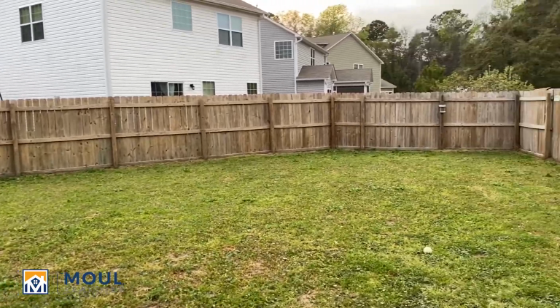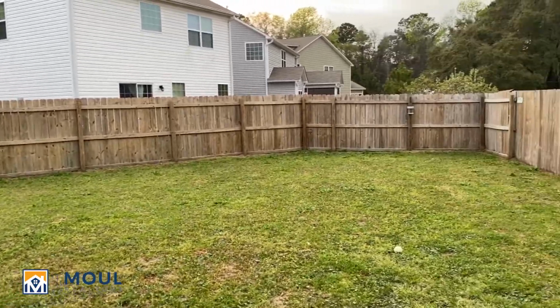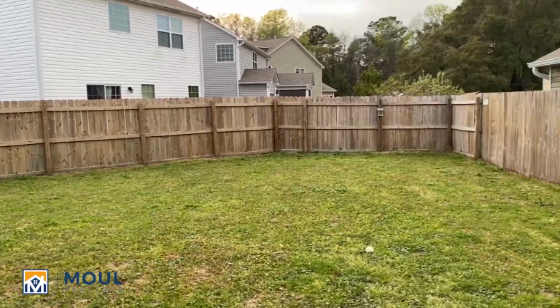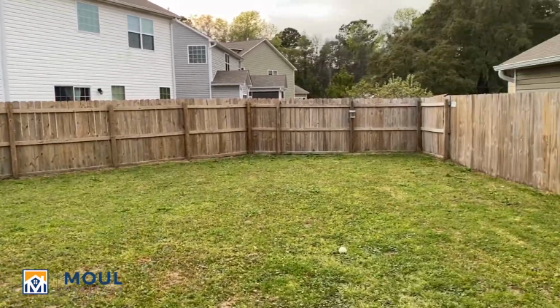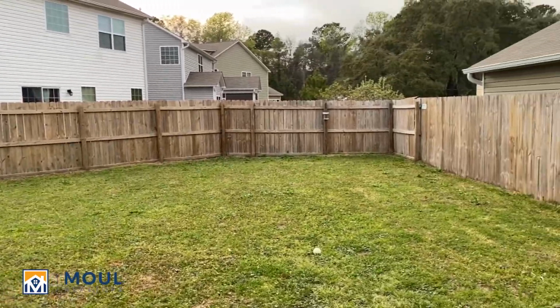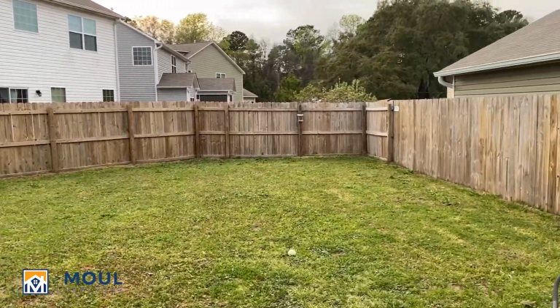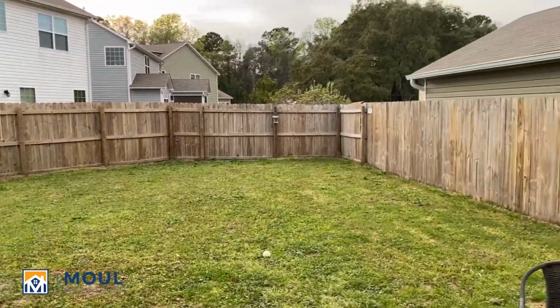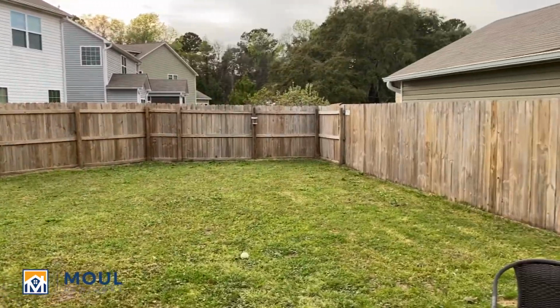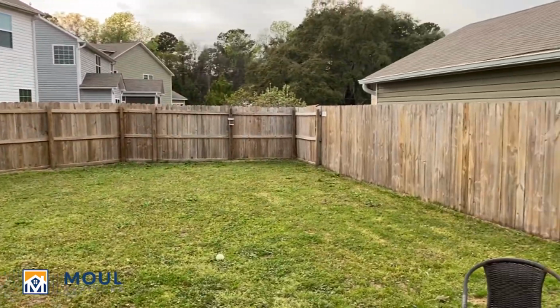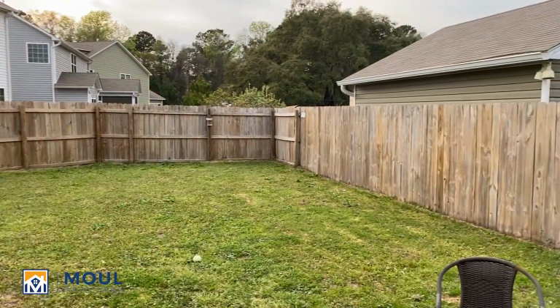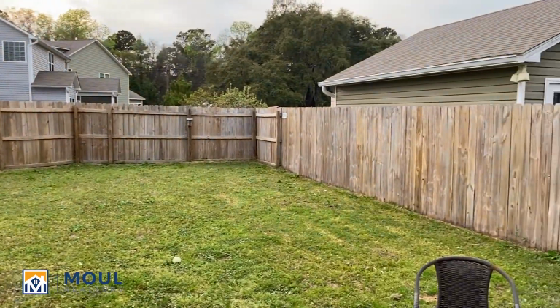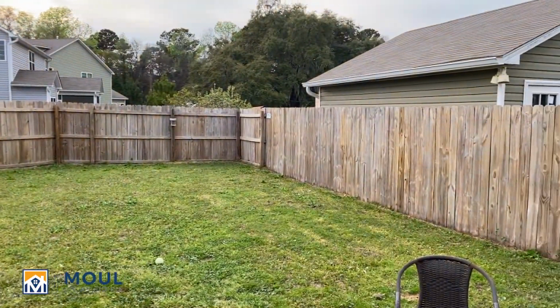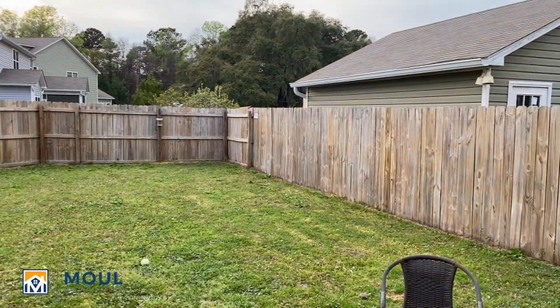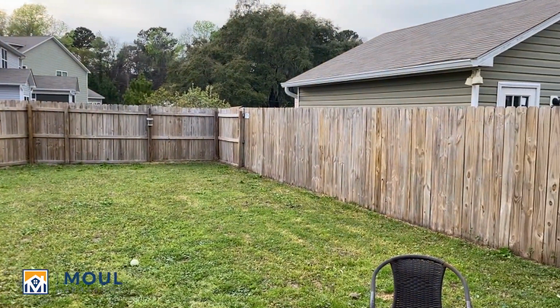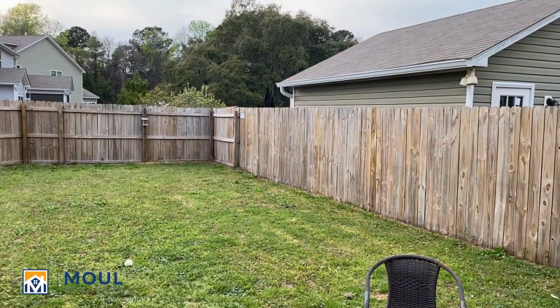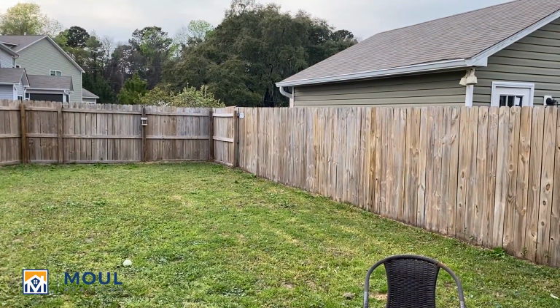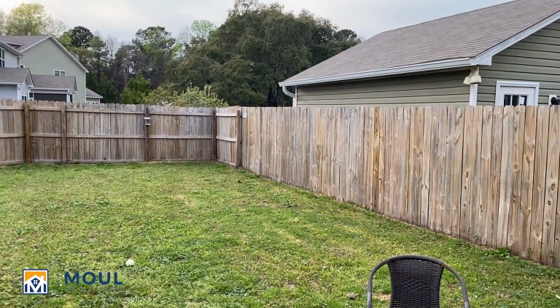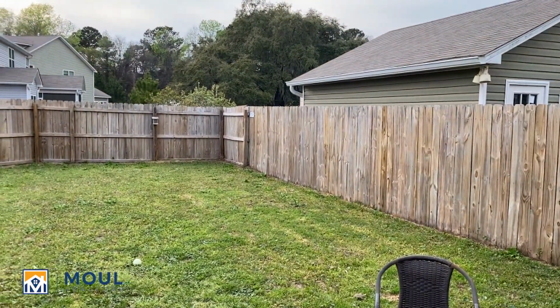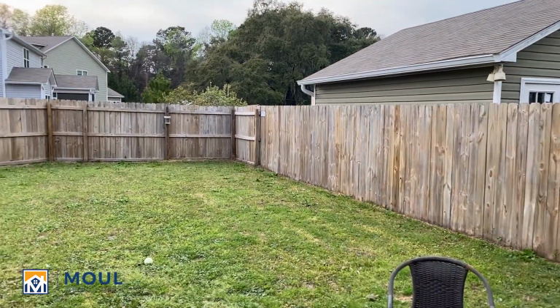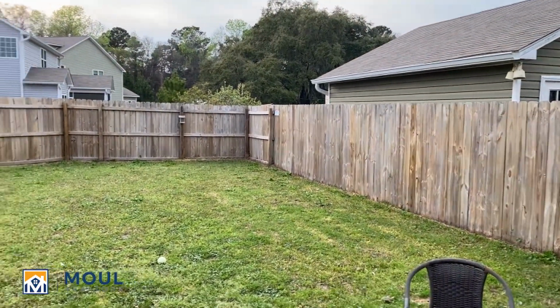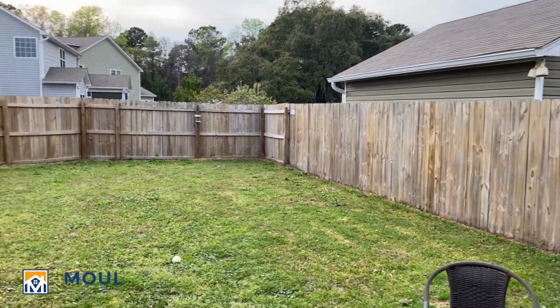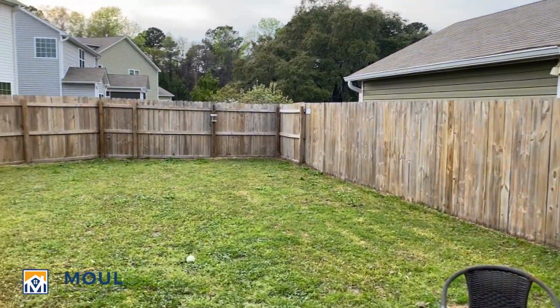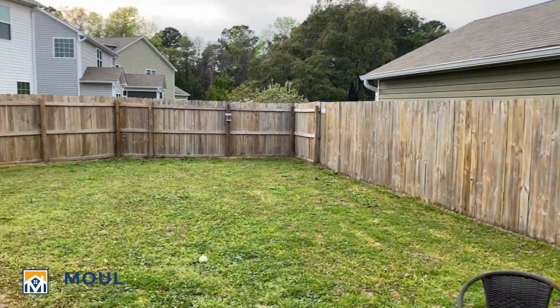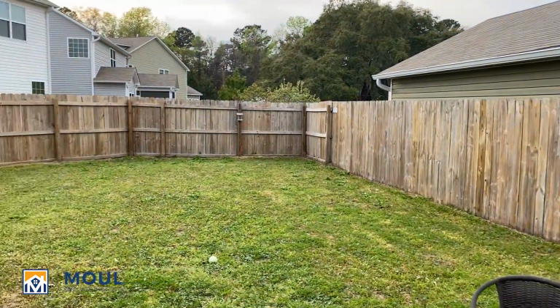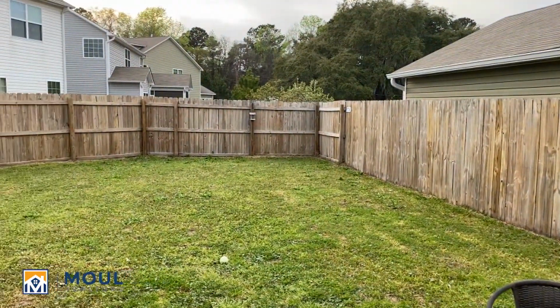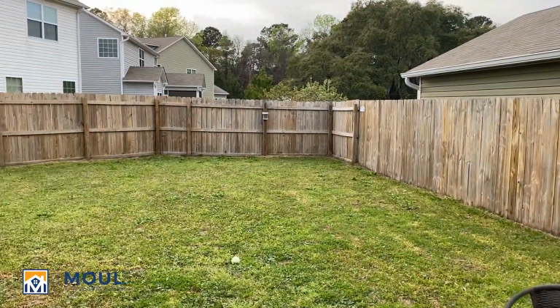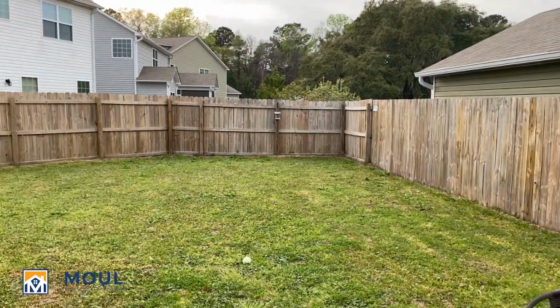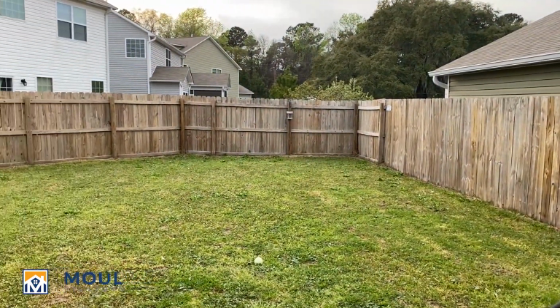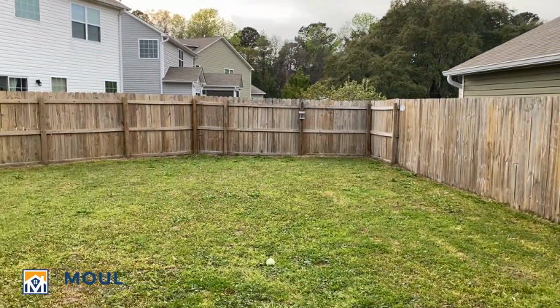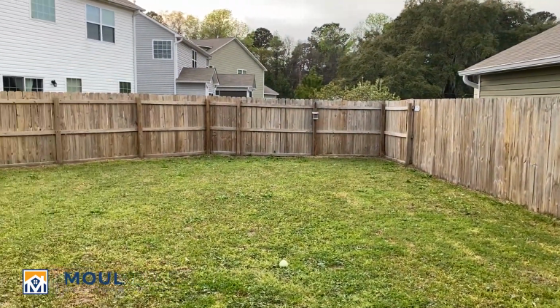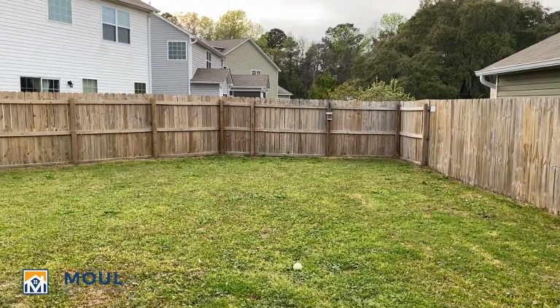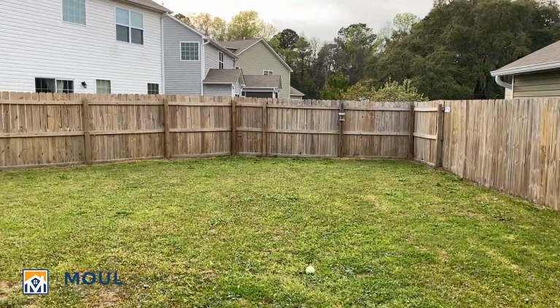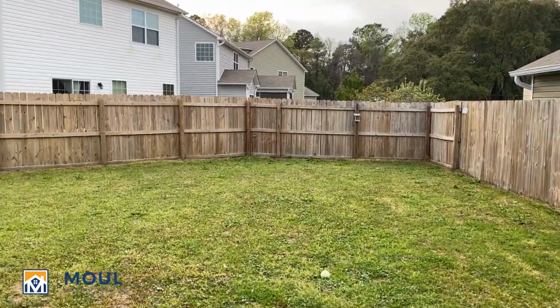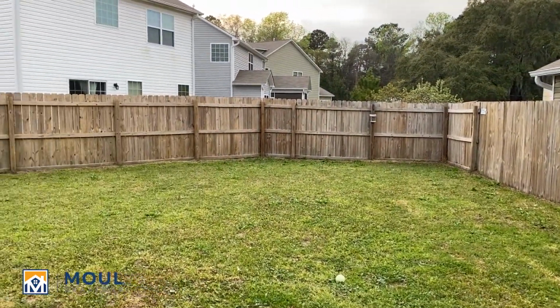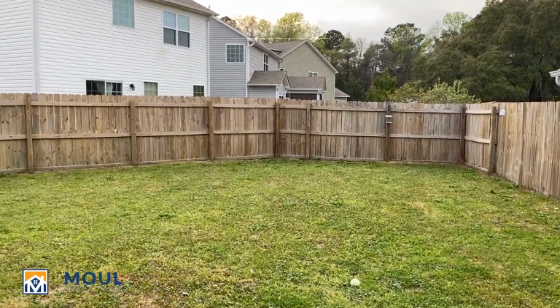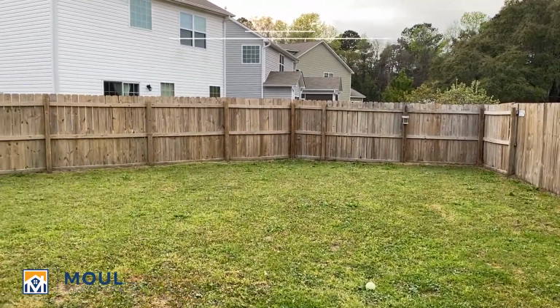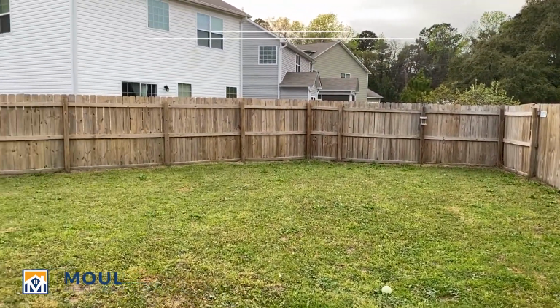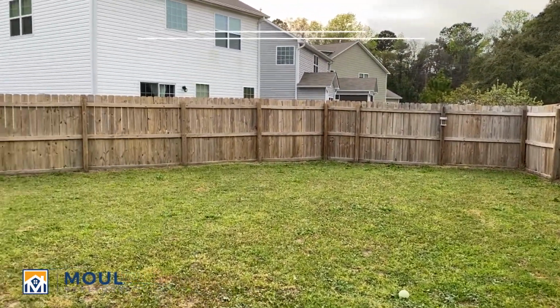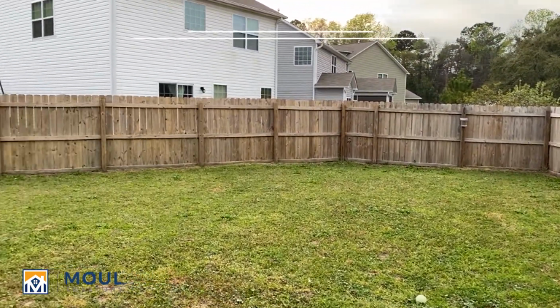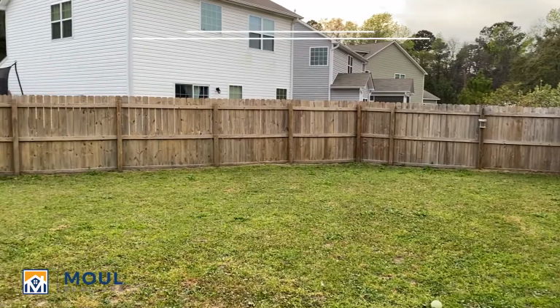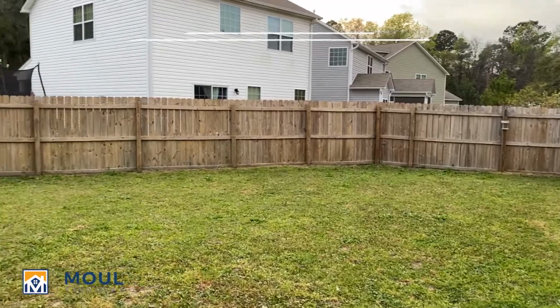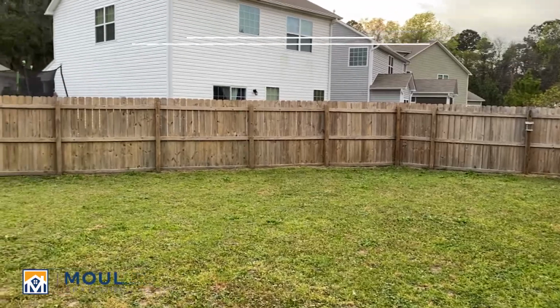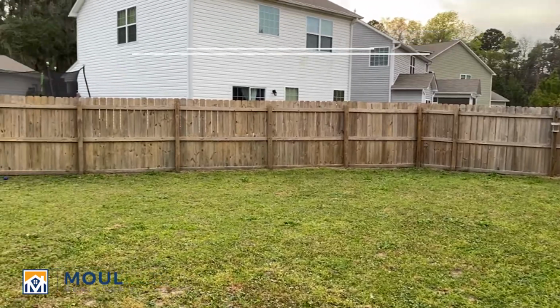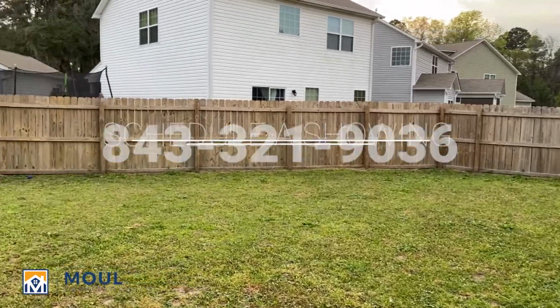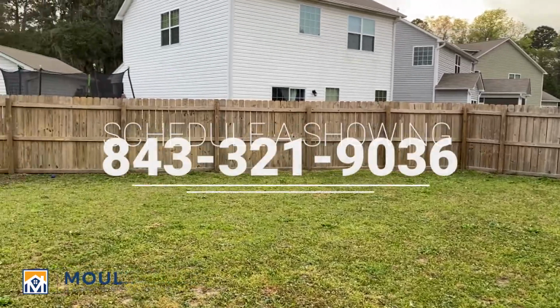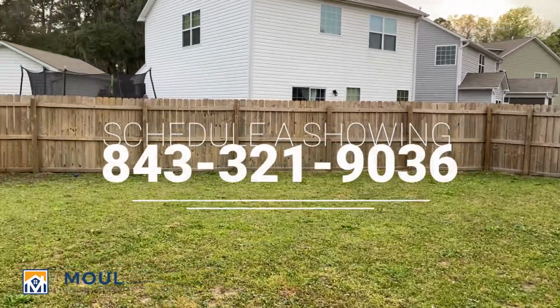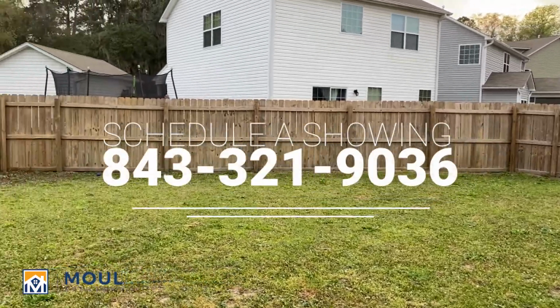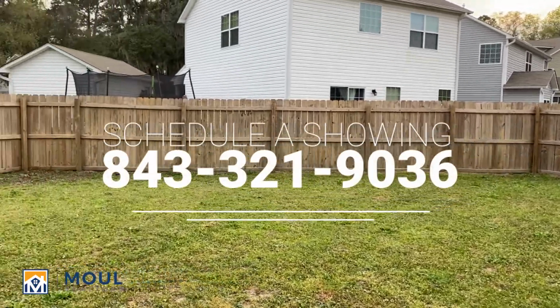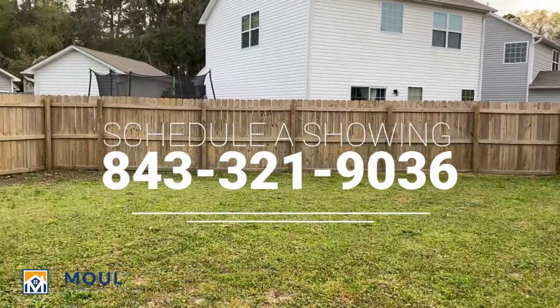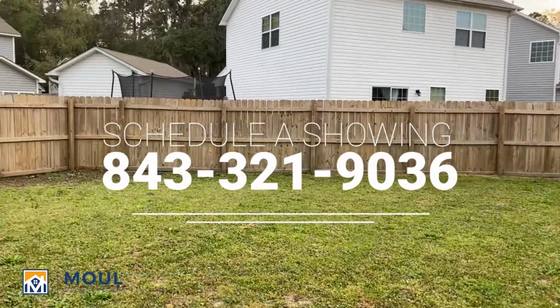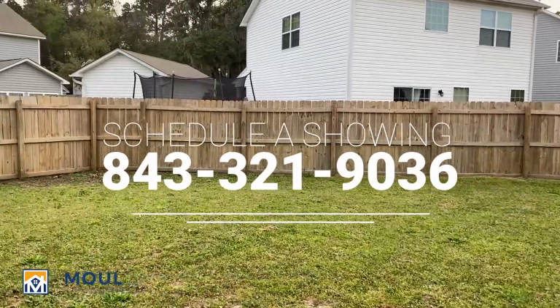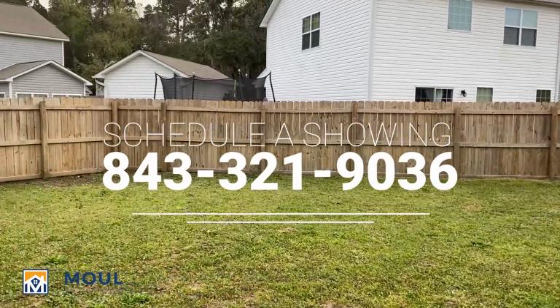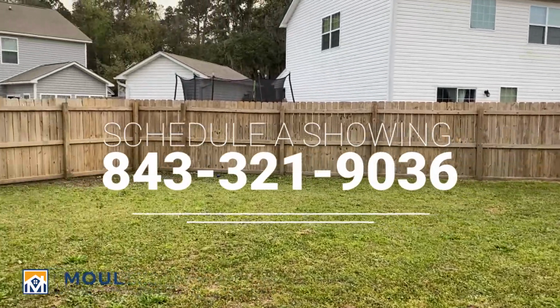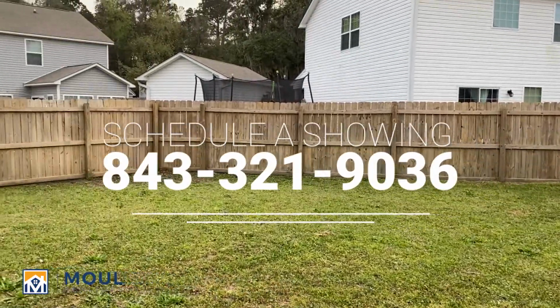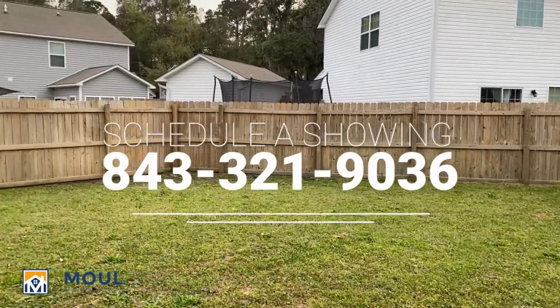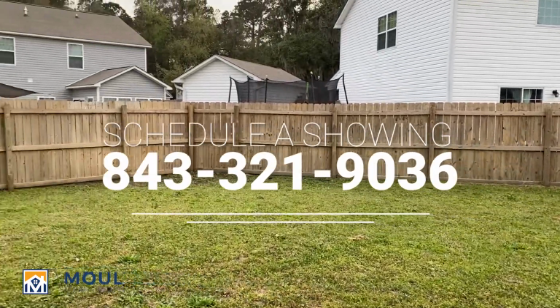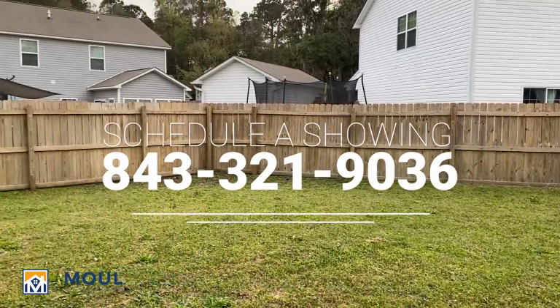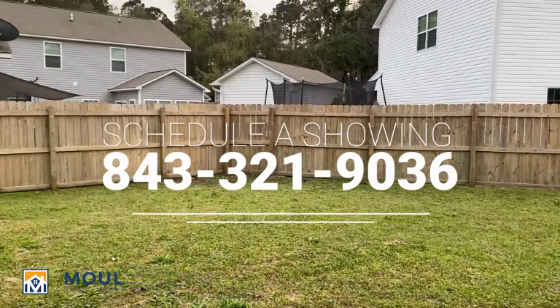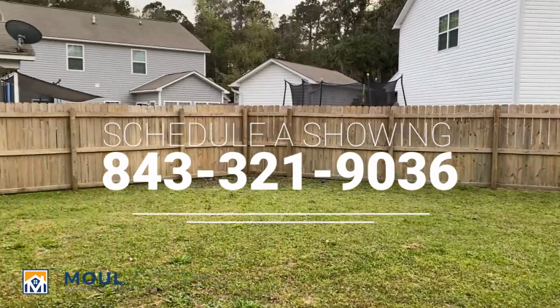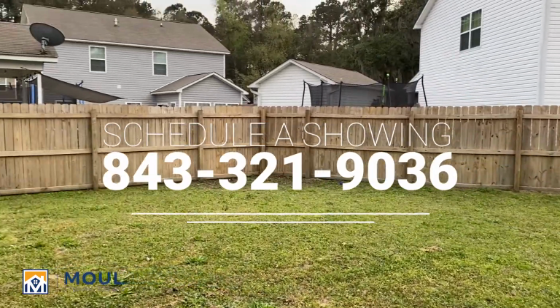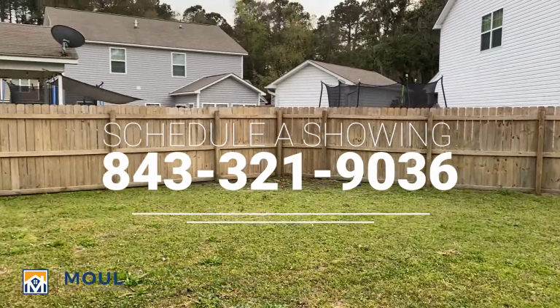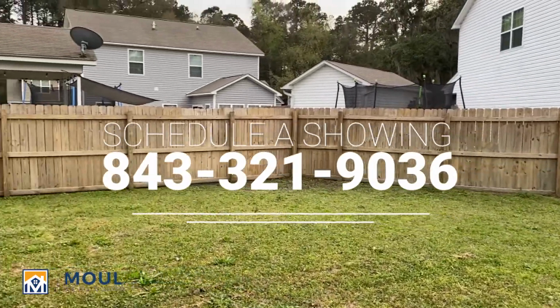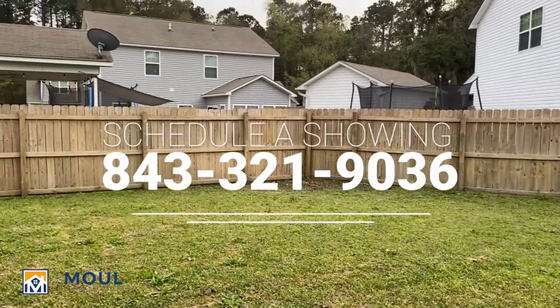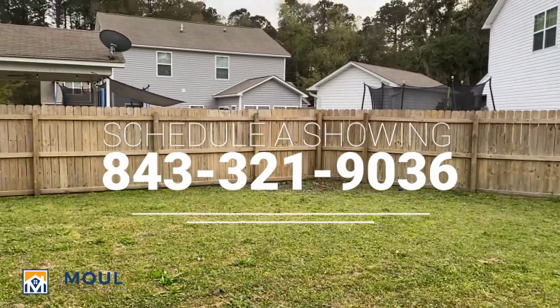Again, I'm at 124 Patriot Court in the Liberty Point community of Beaufort. Call today if you're interested in seeing this. Take care.